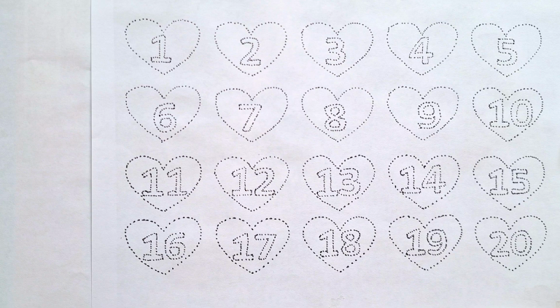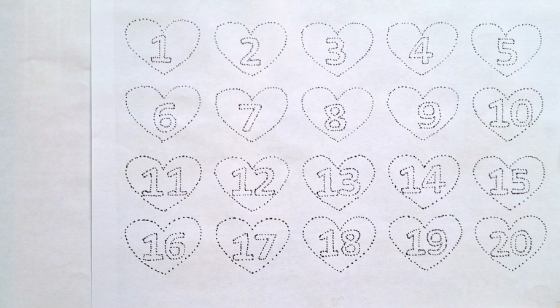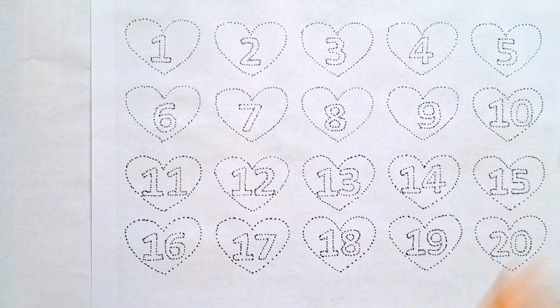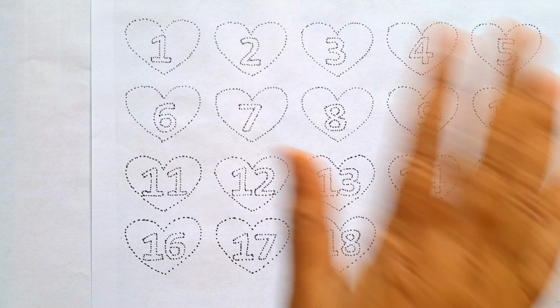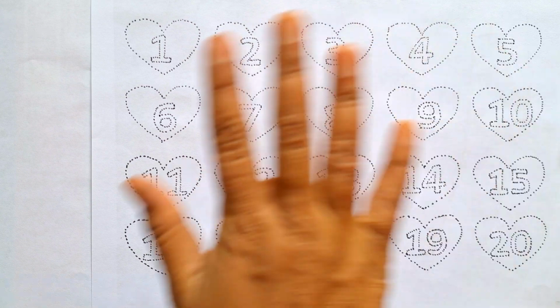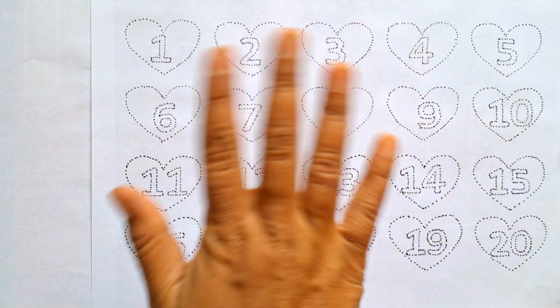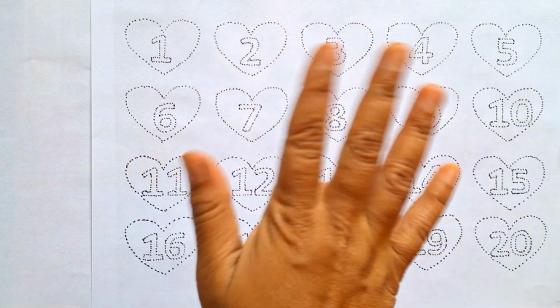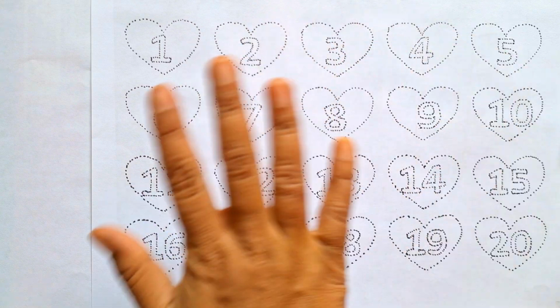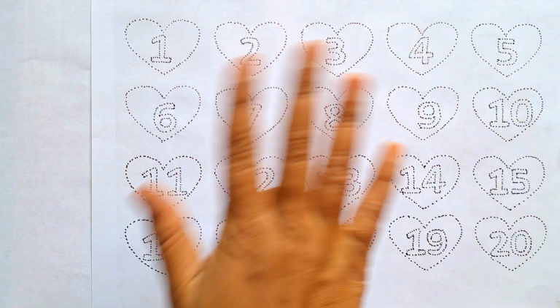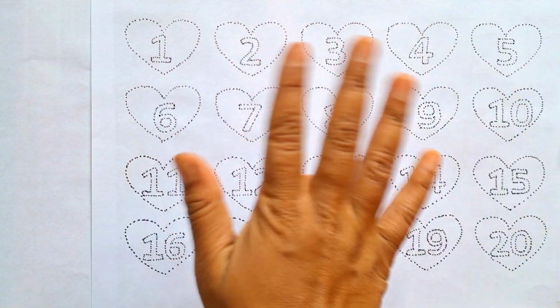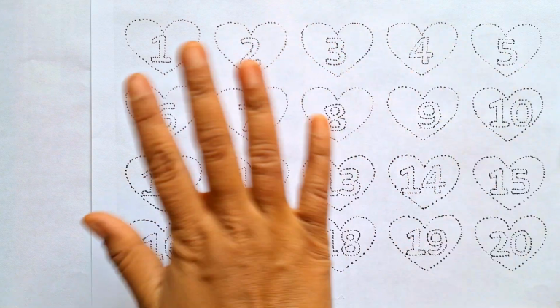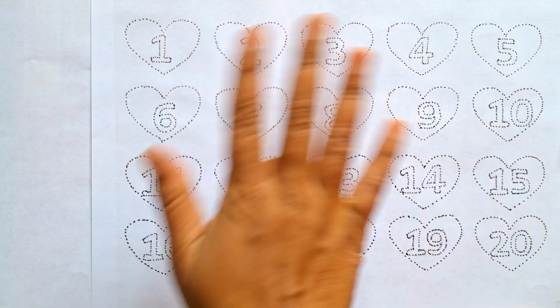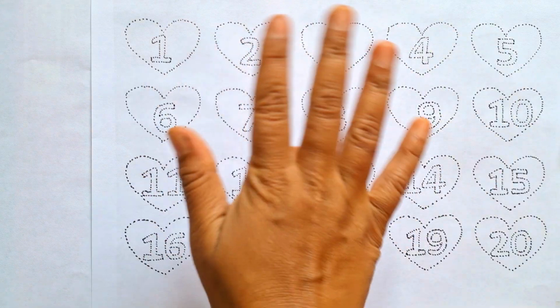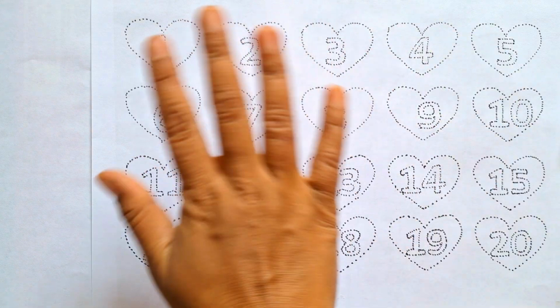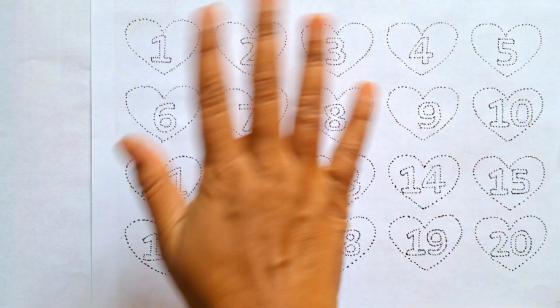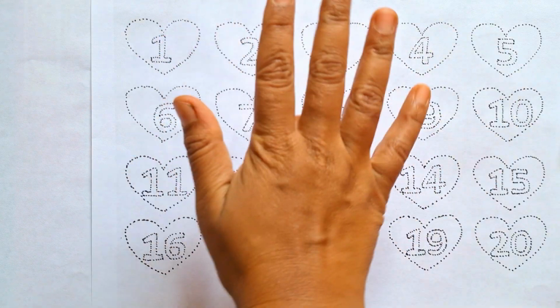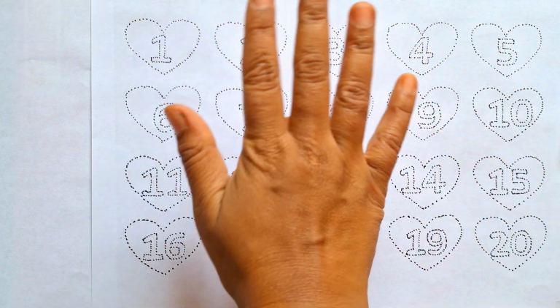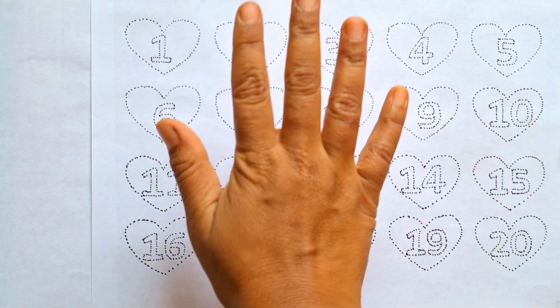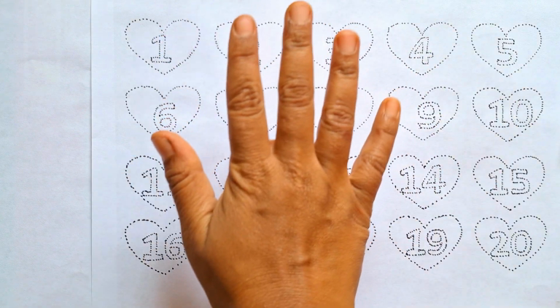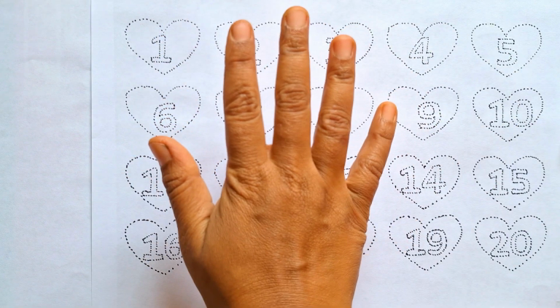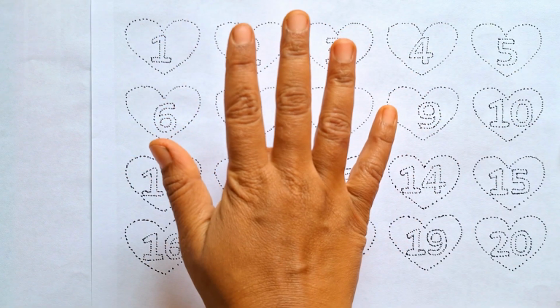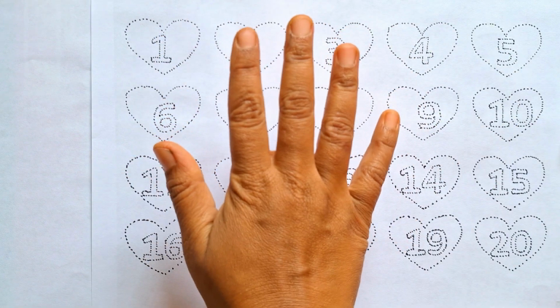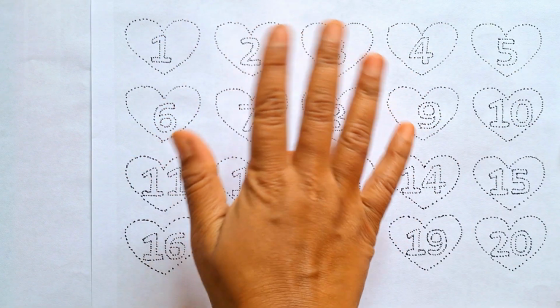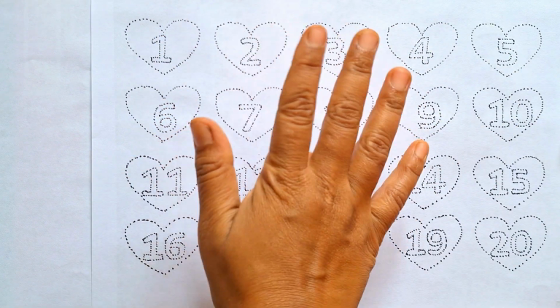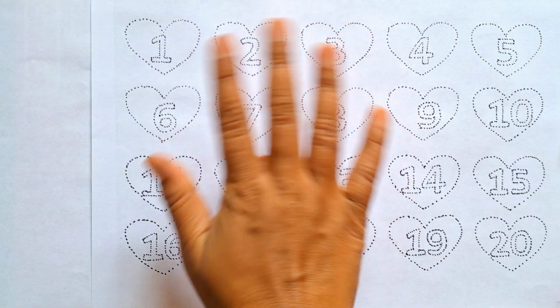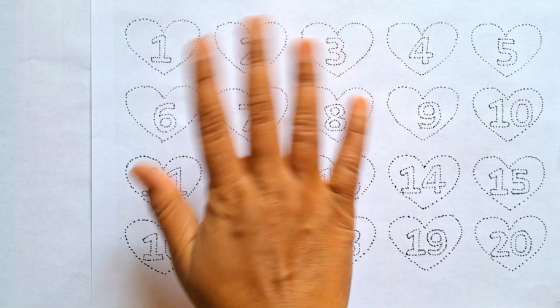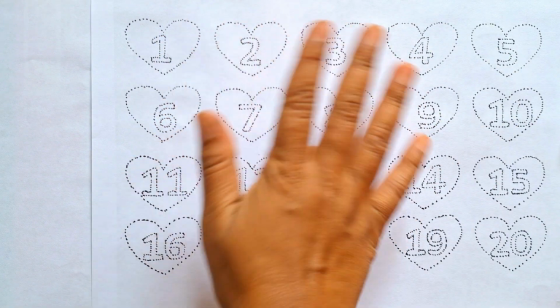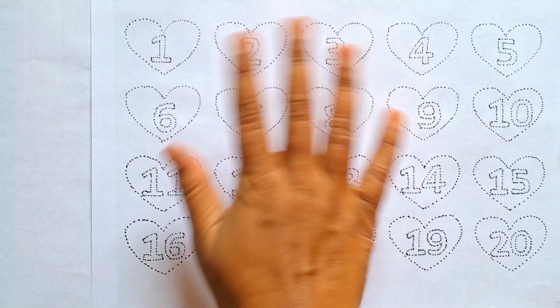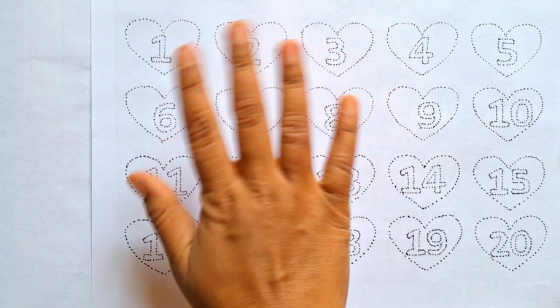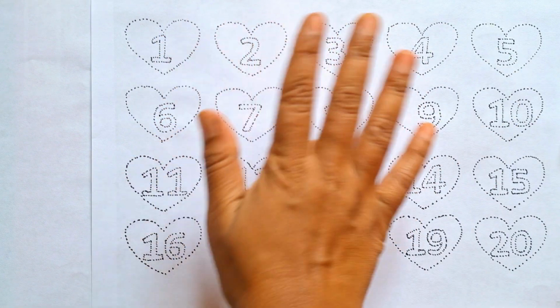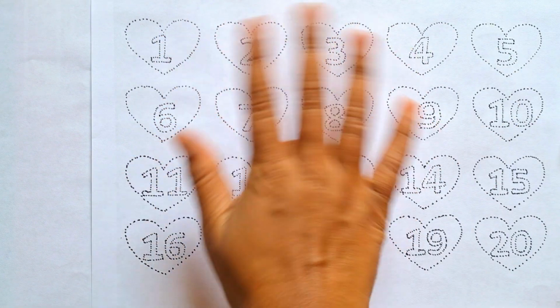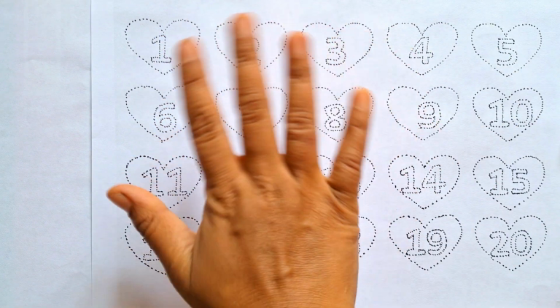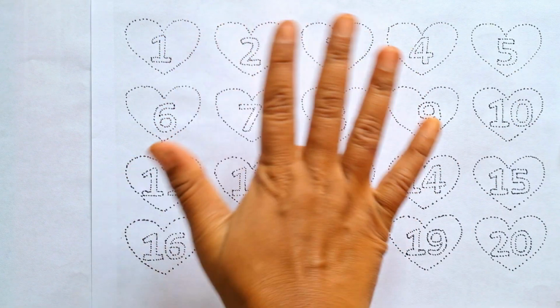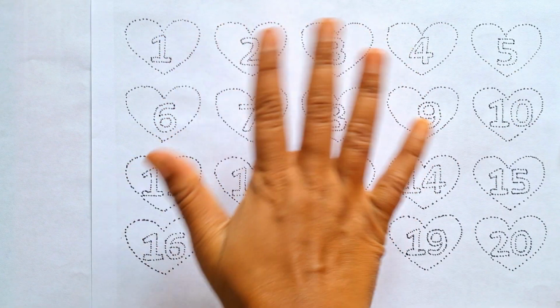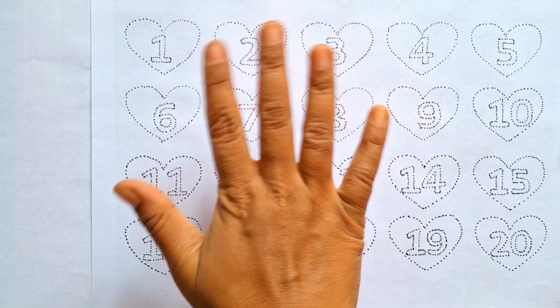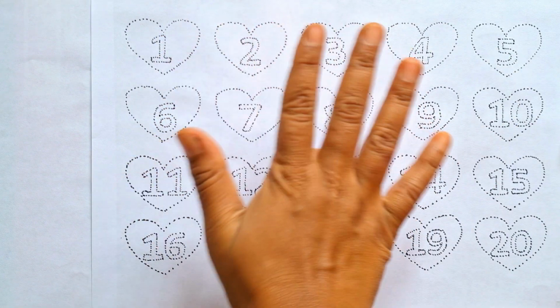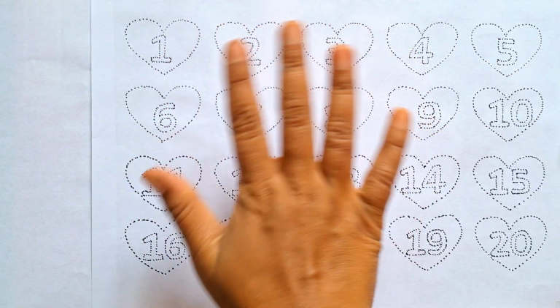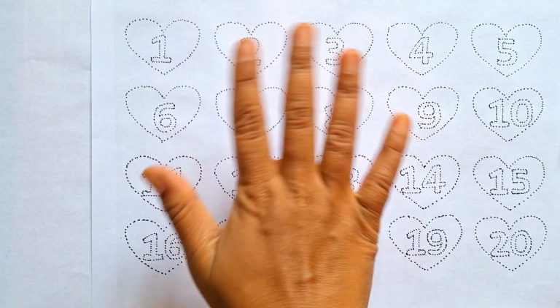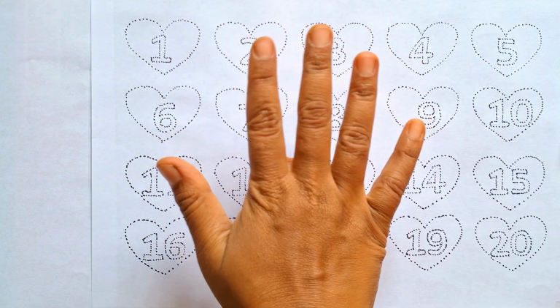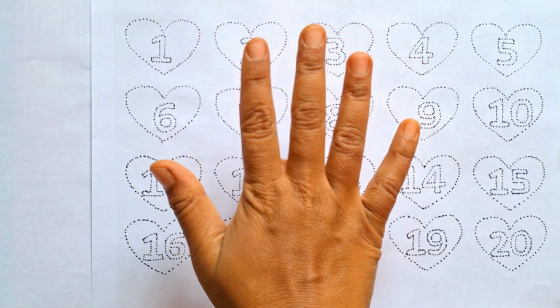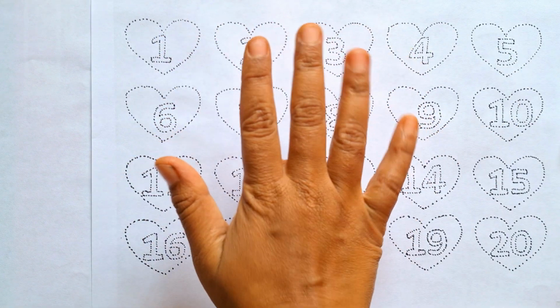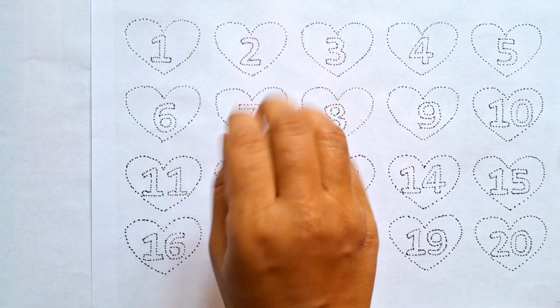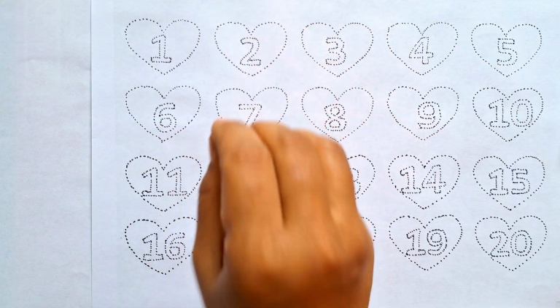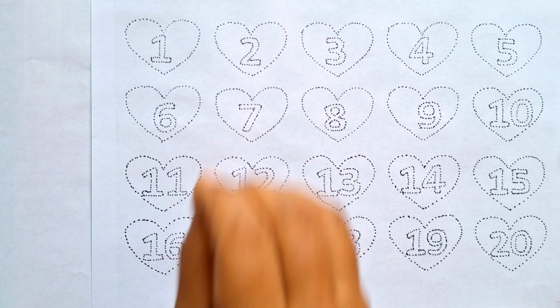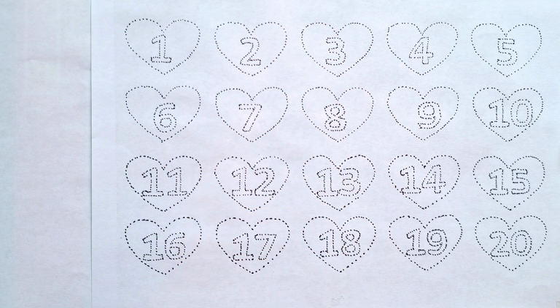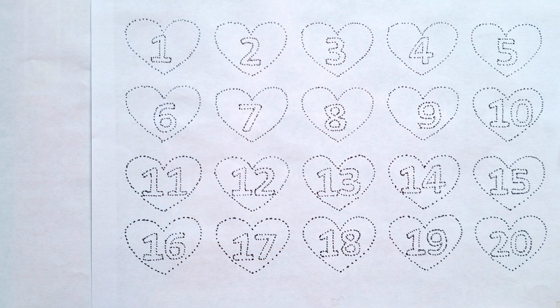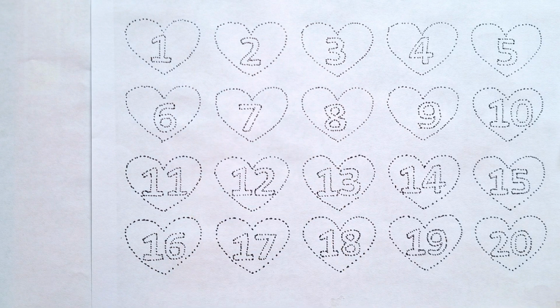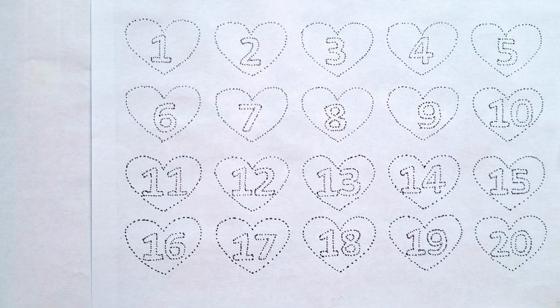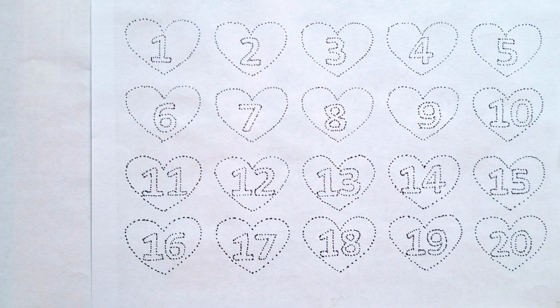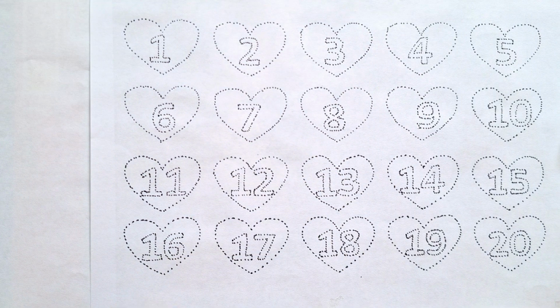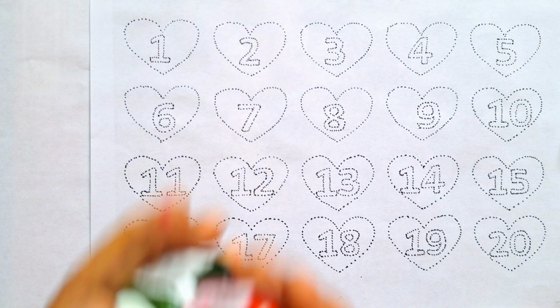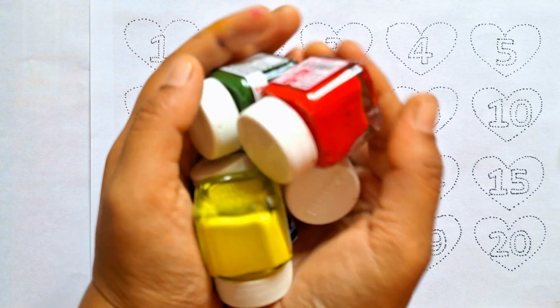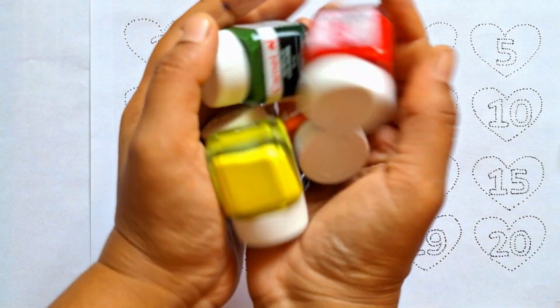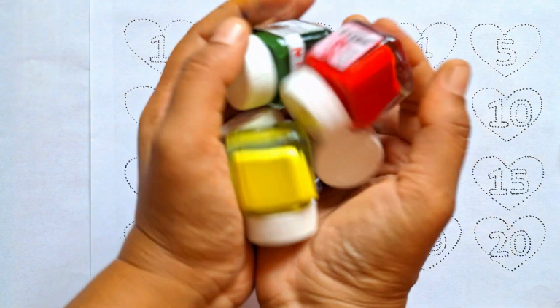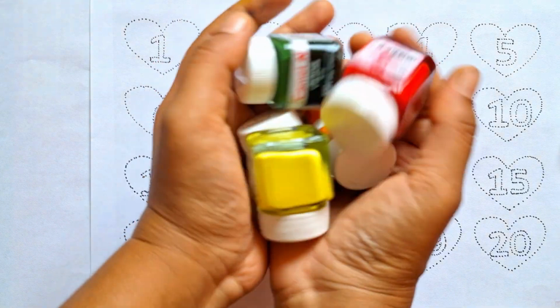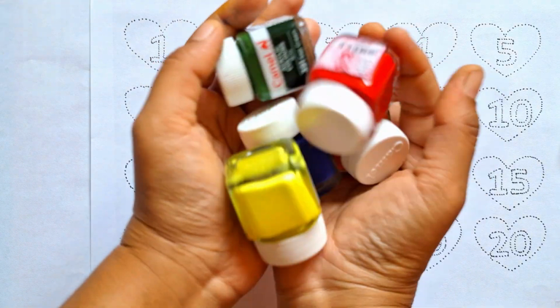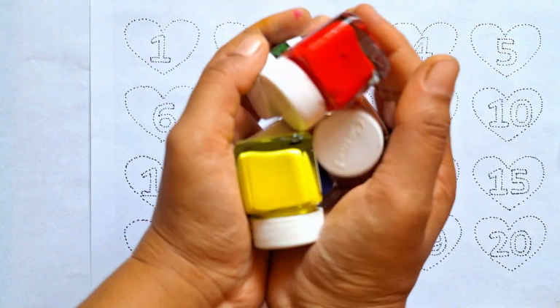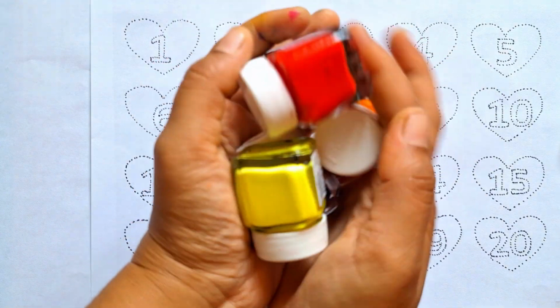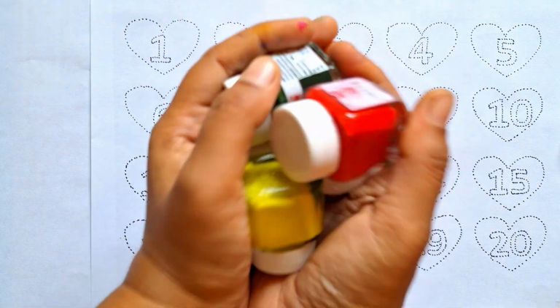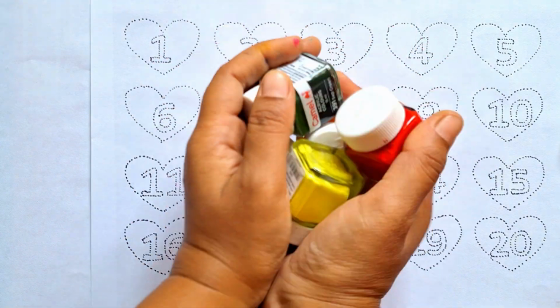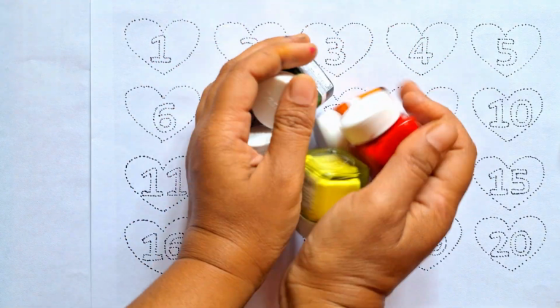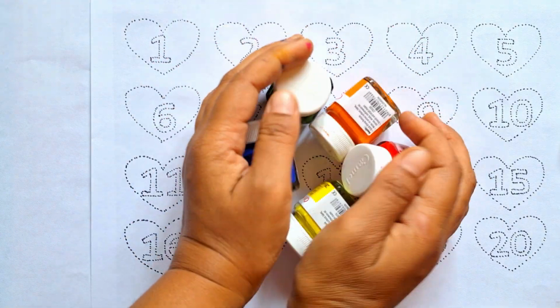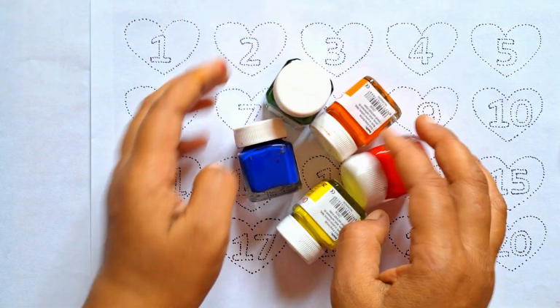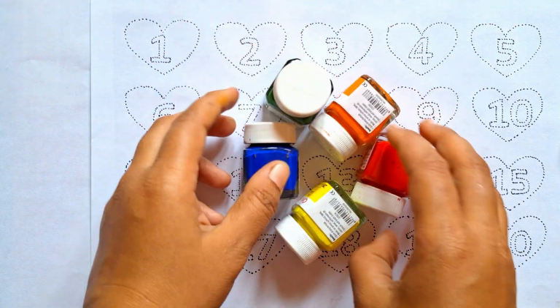Hello friends, welcome. Today let's learn numbers and color them within a heart shape.